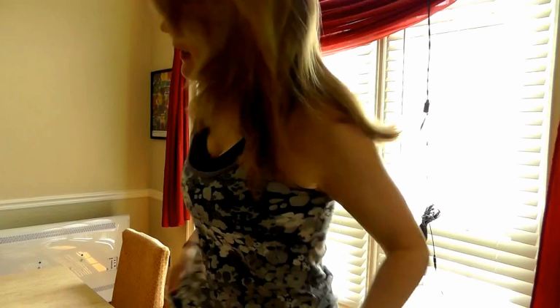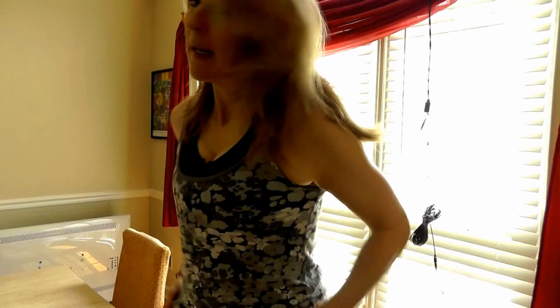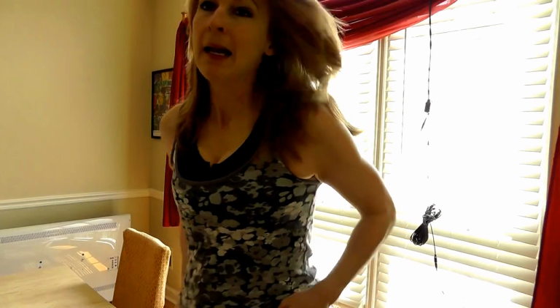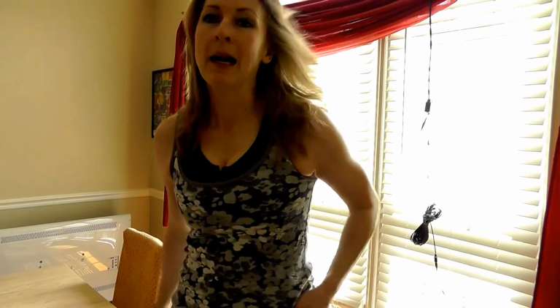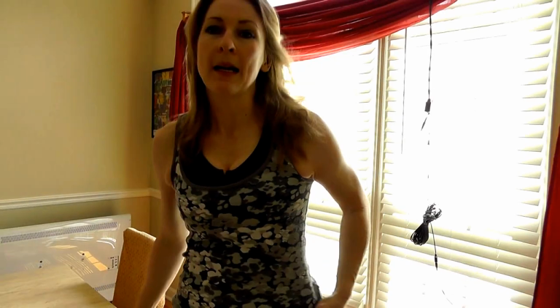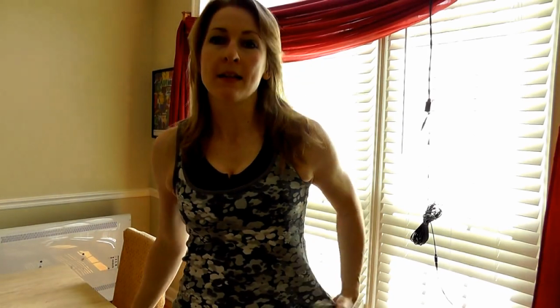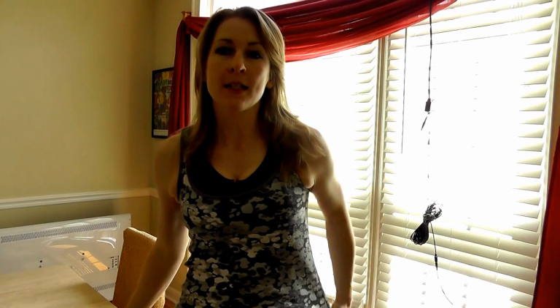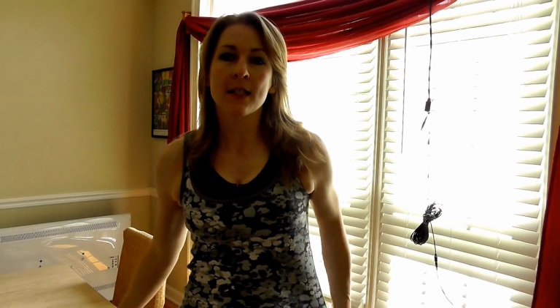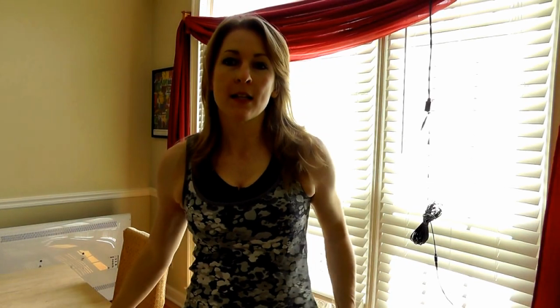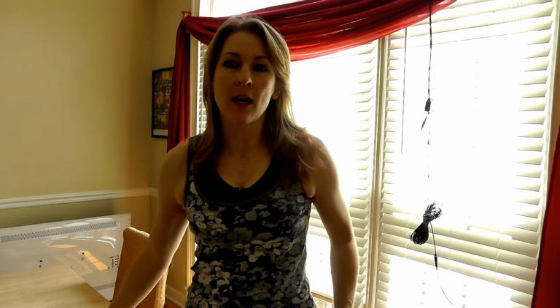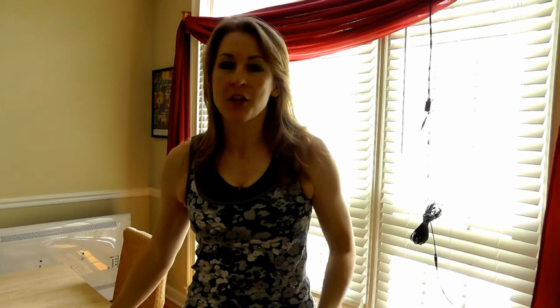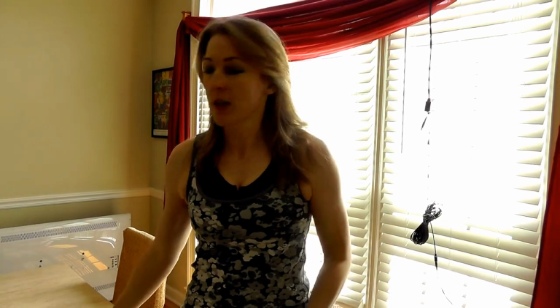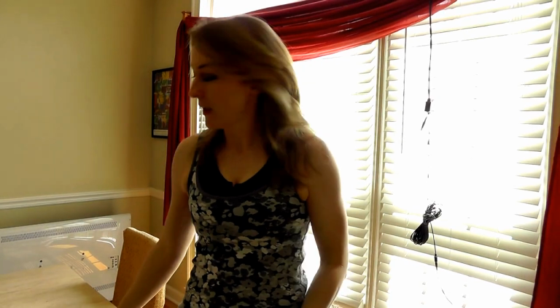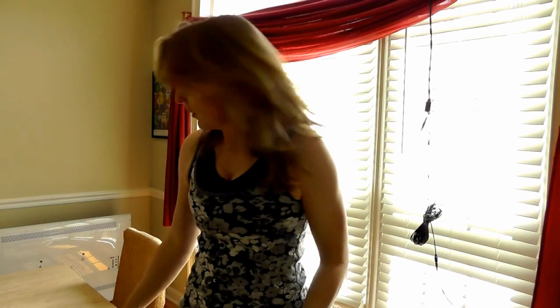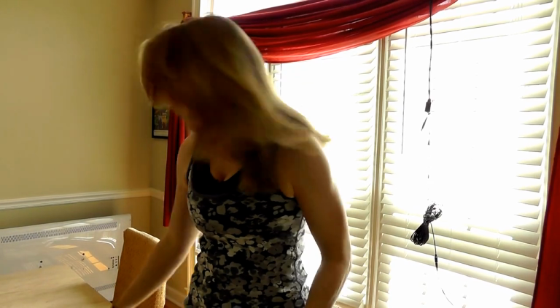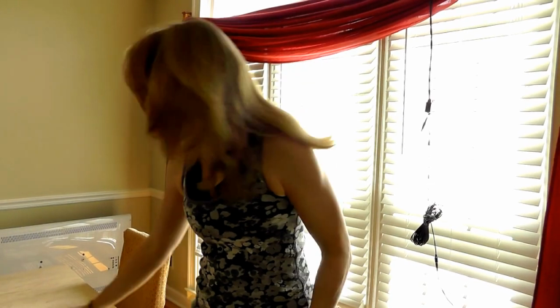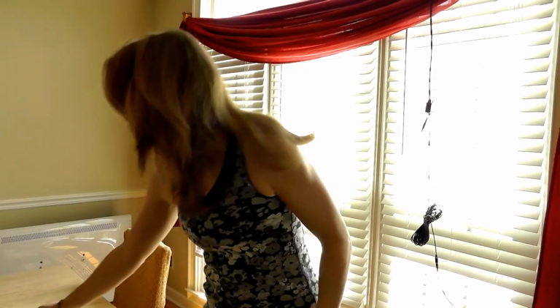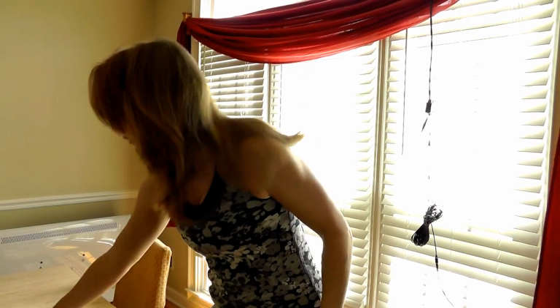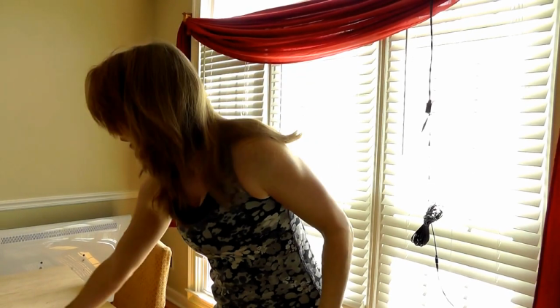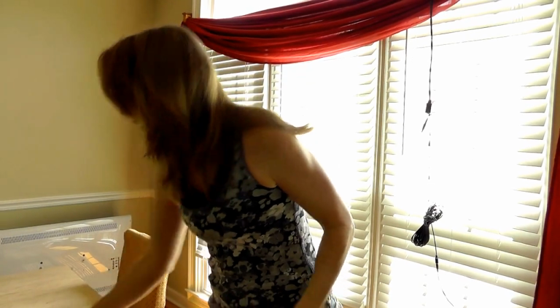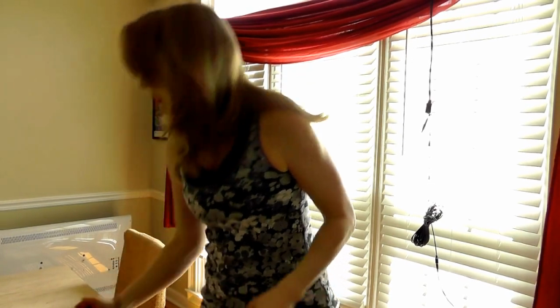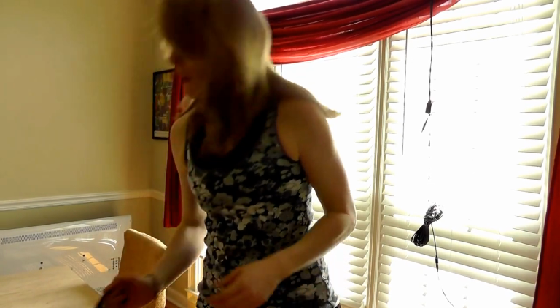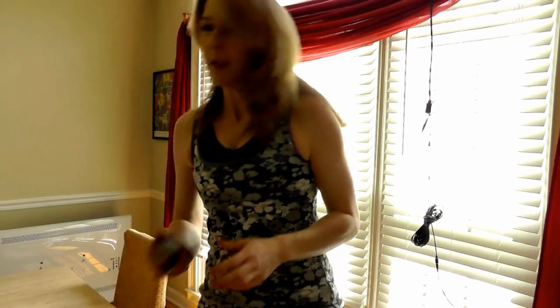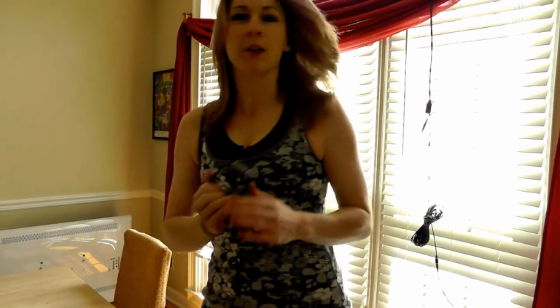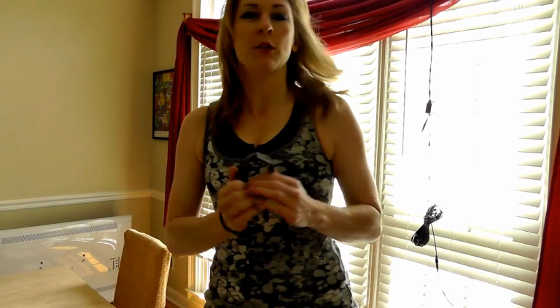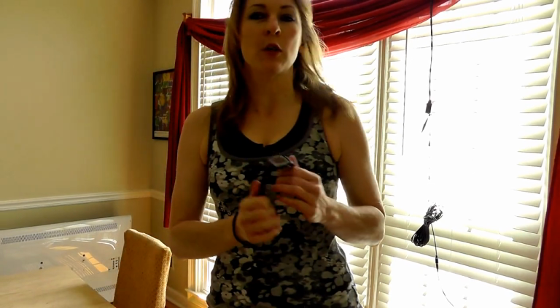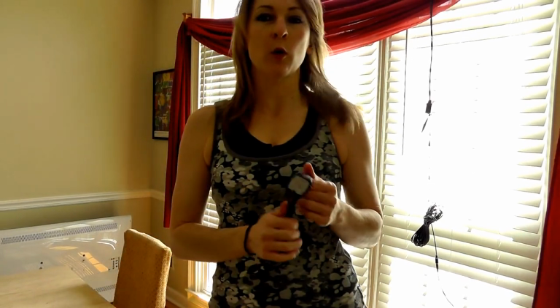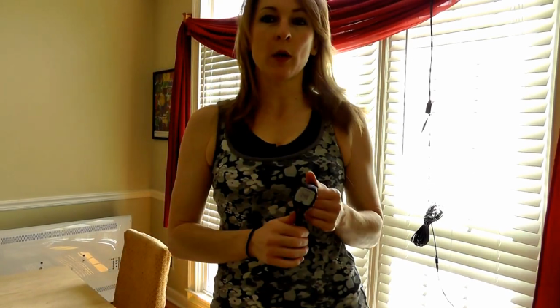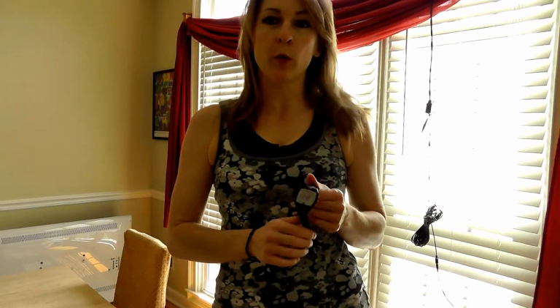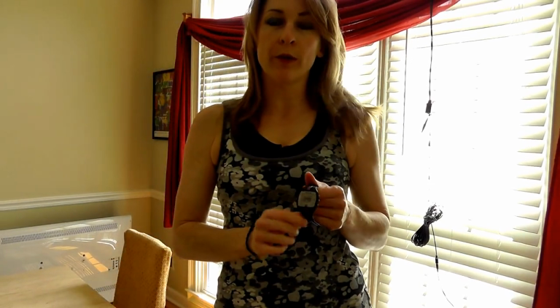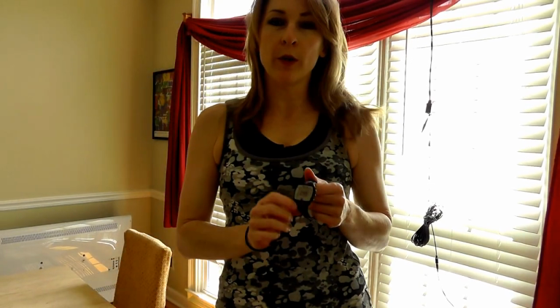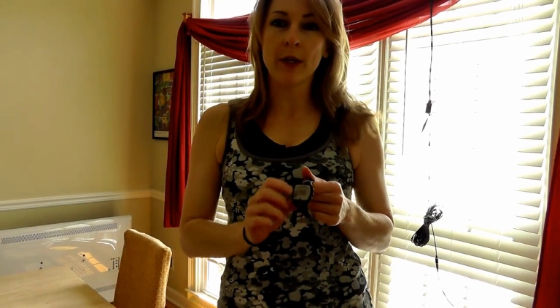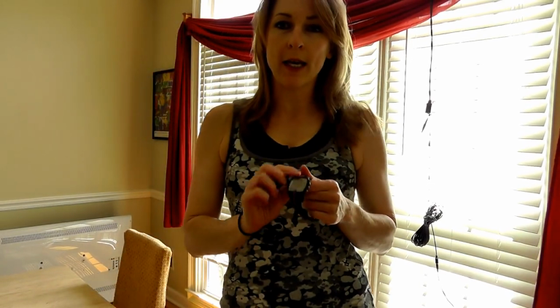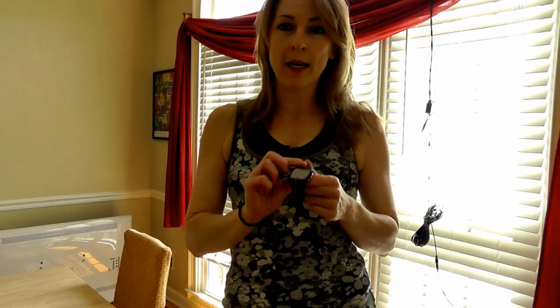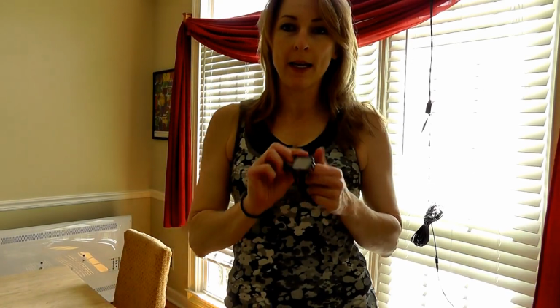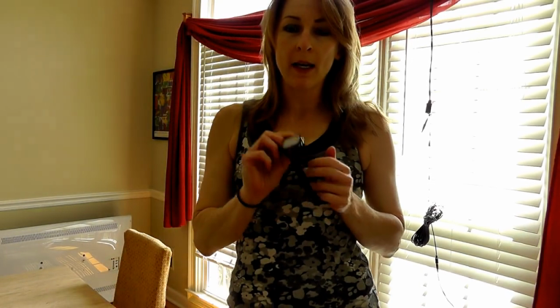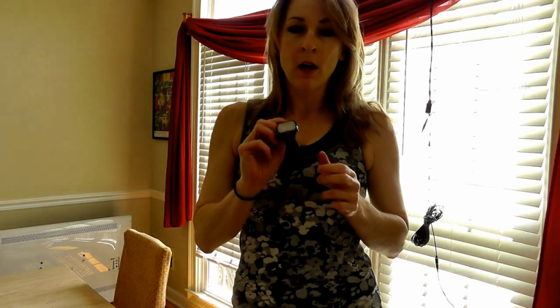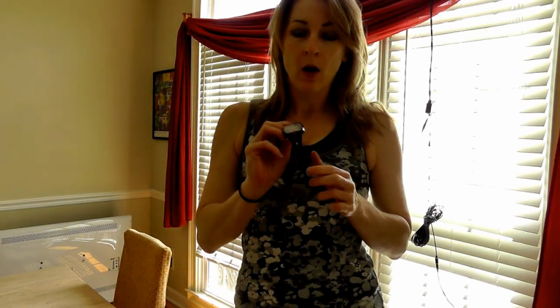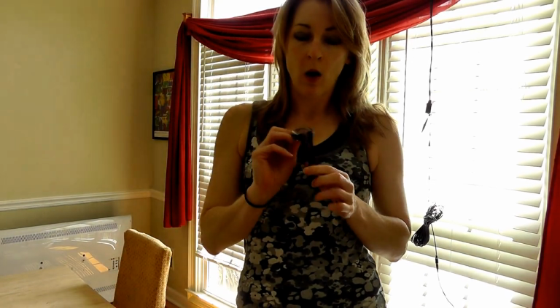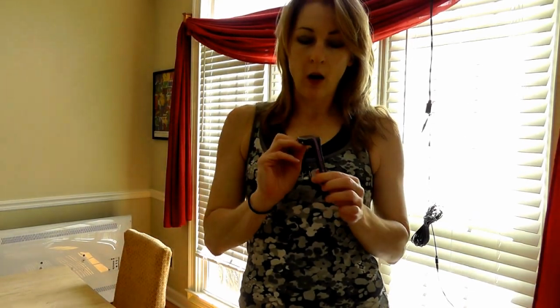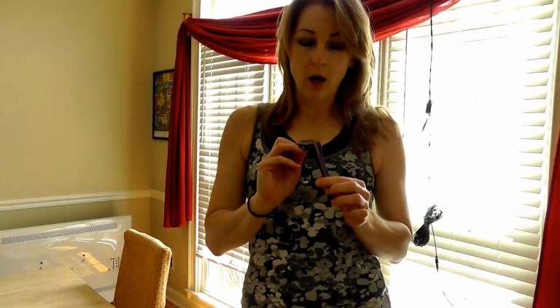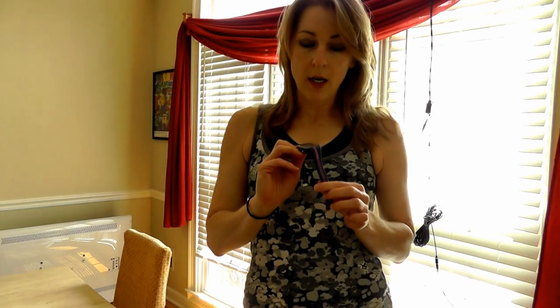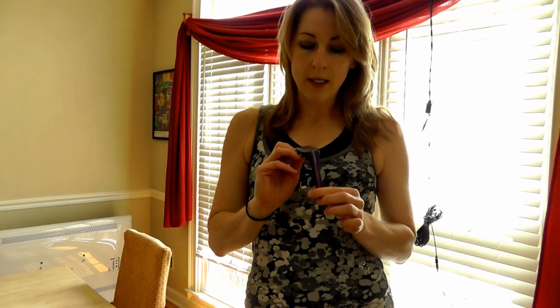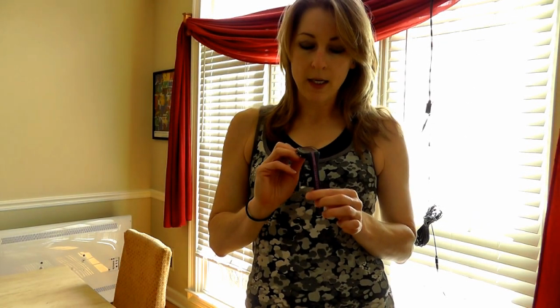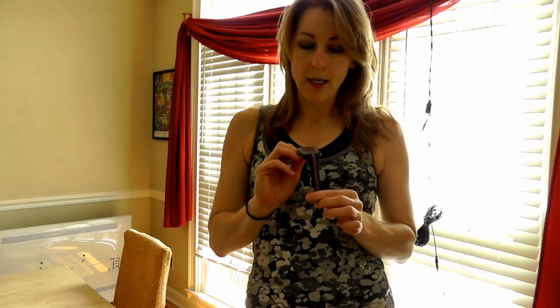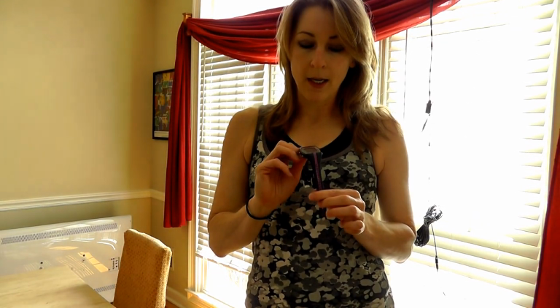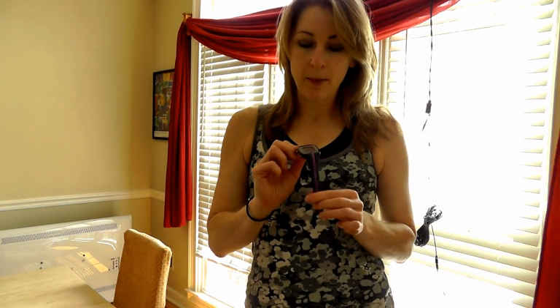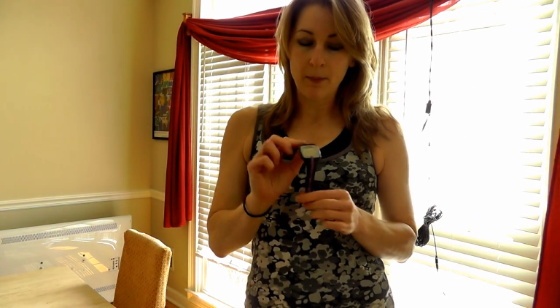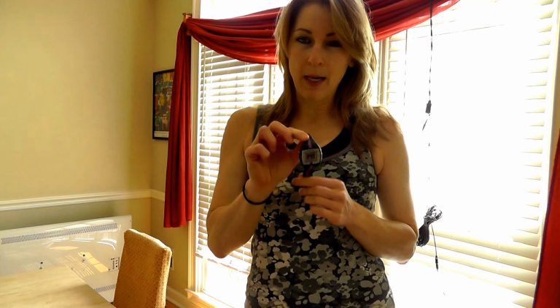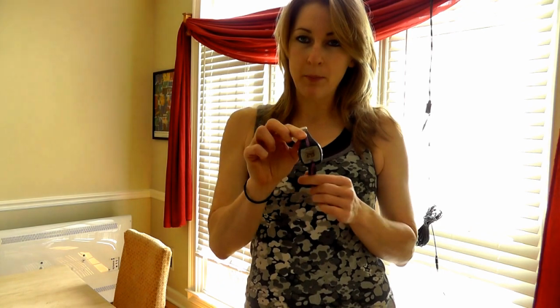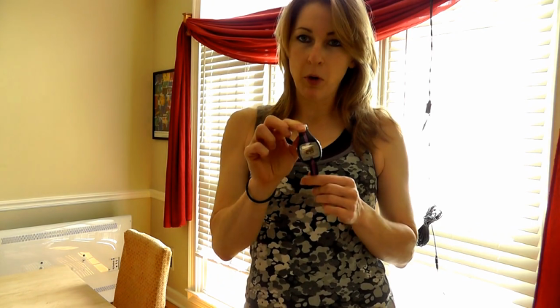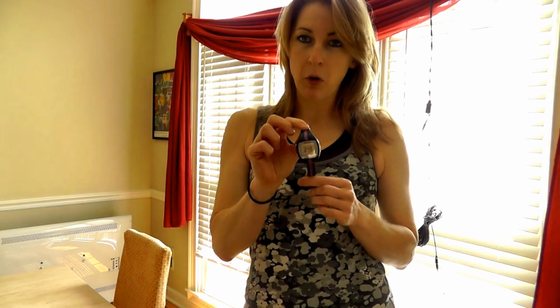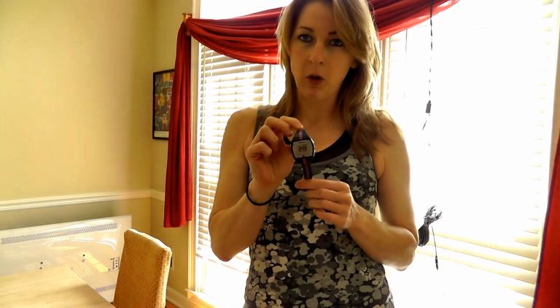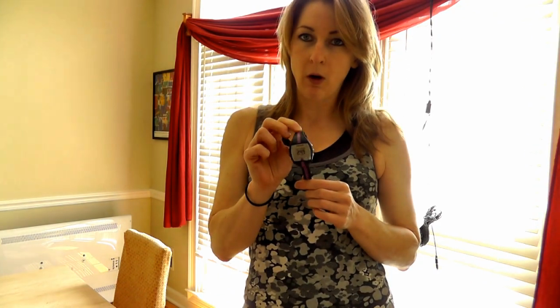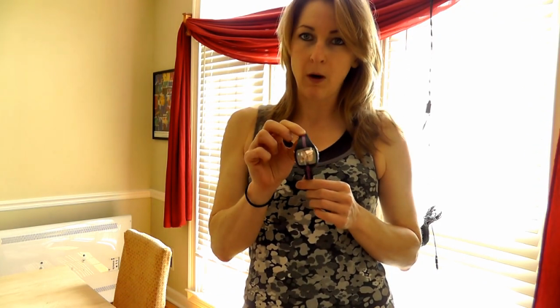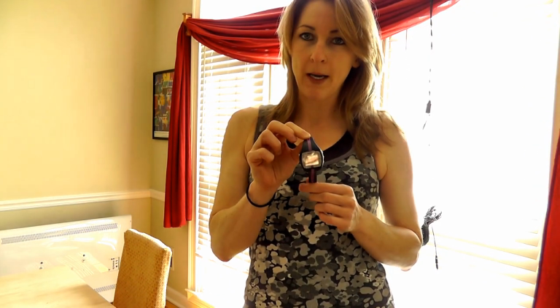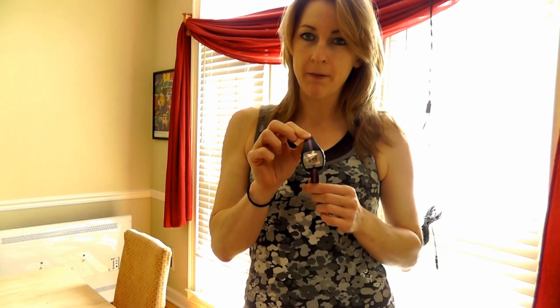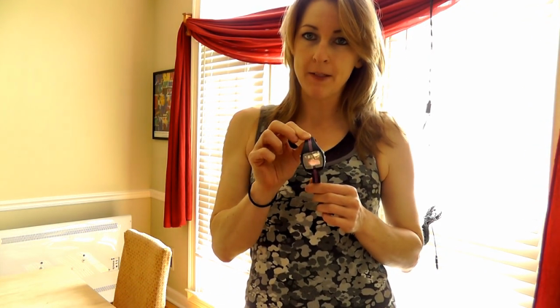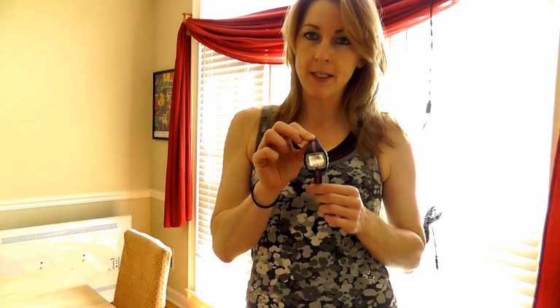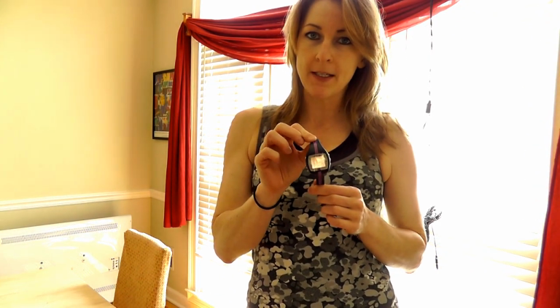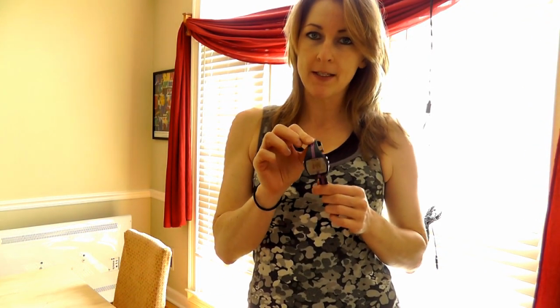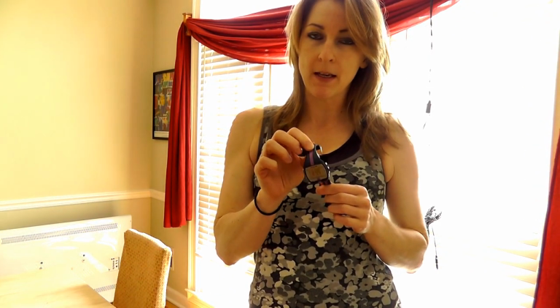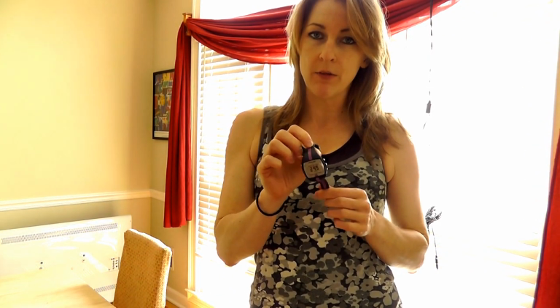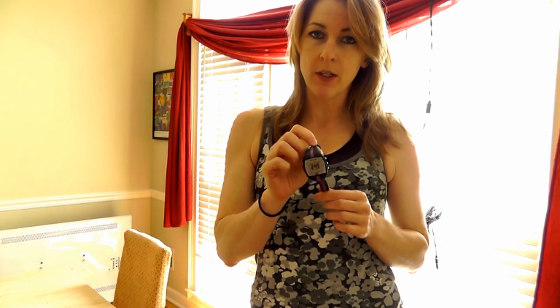Hi, this is Tasha, The Crafty Crowd. I wanted to do a quick review today on my Polar FT7.